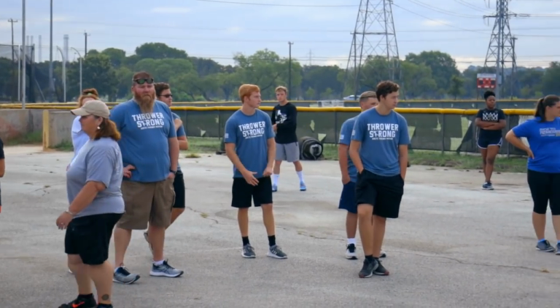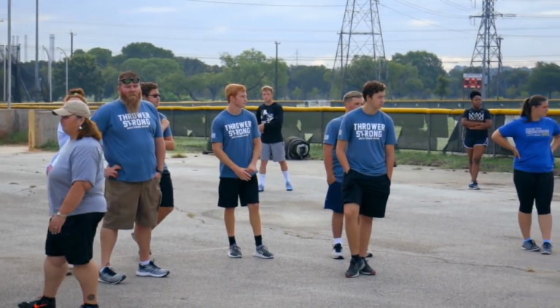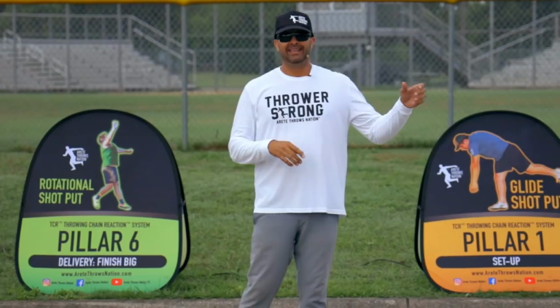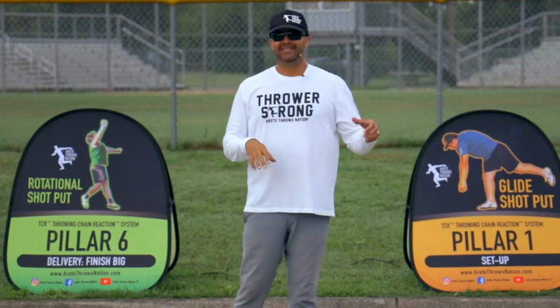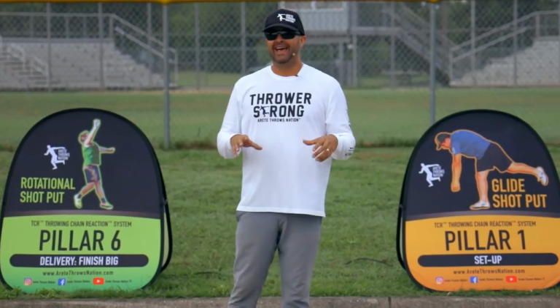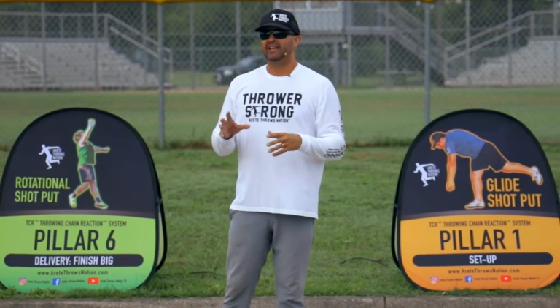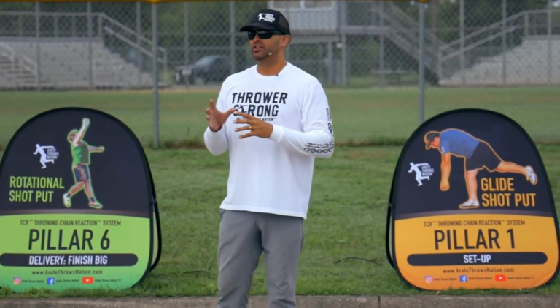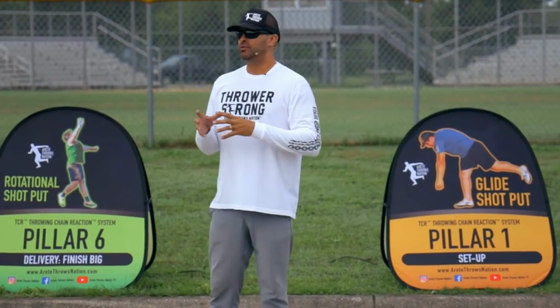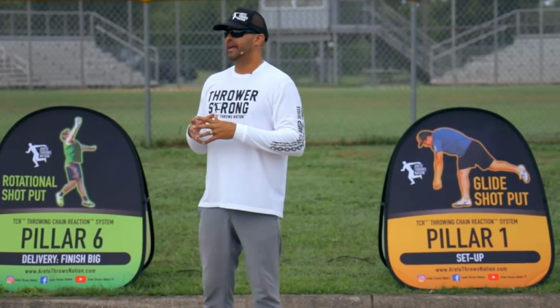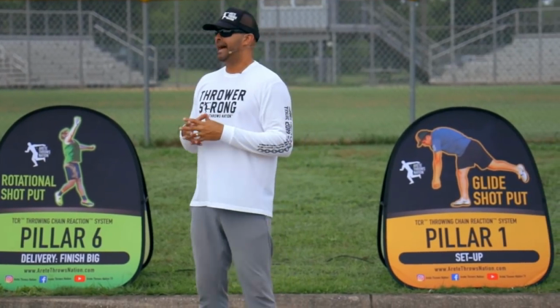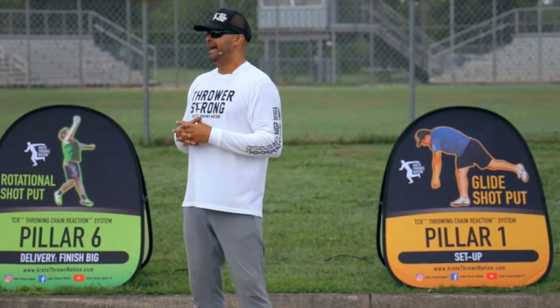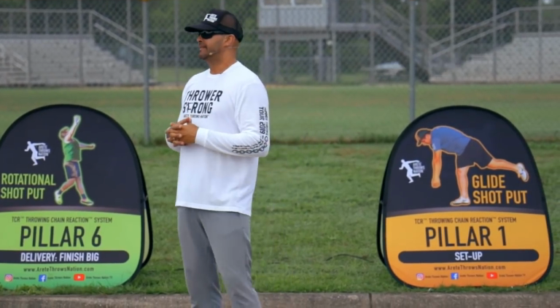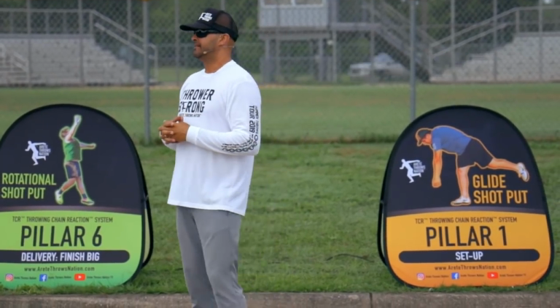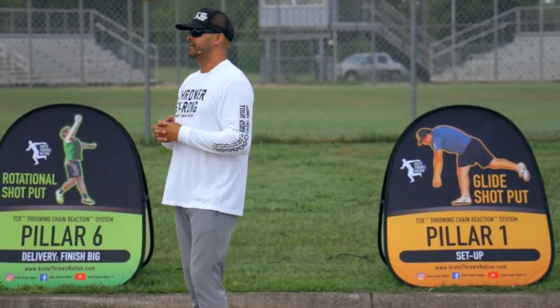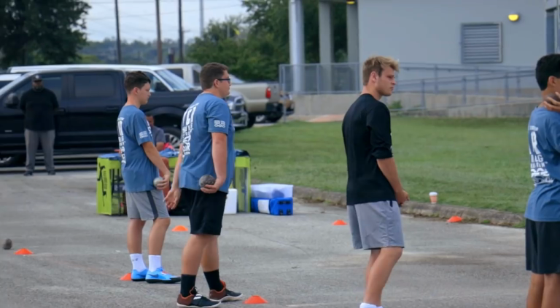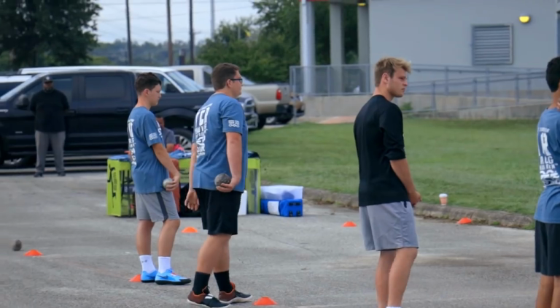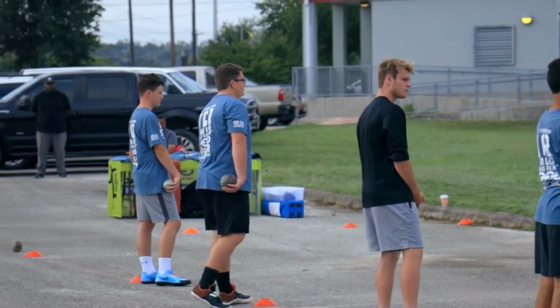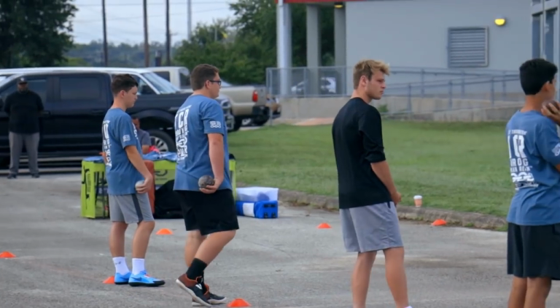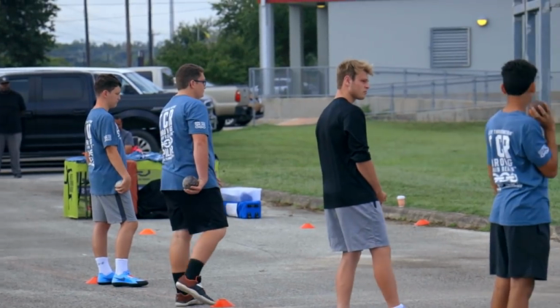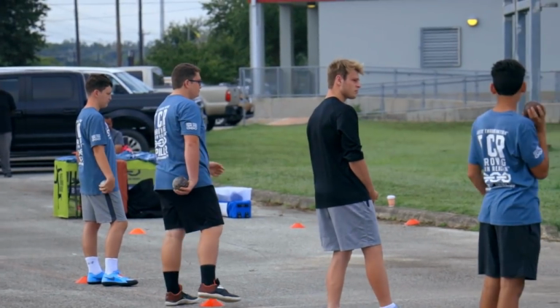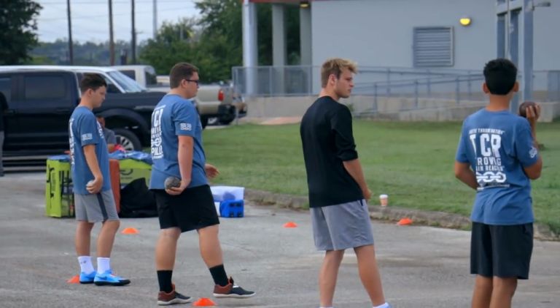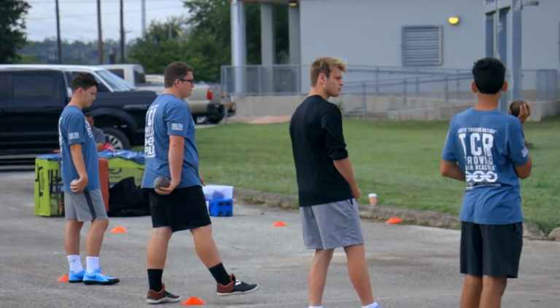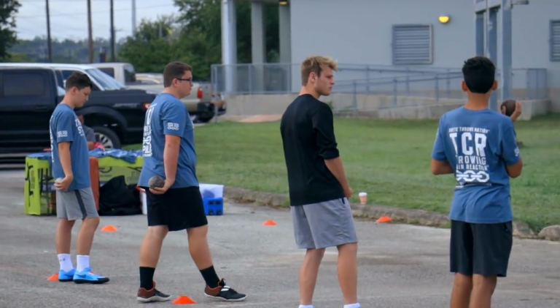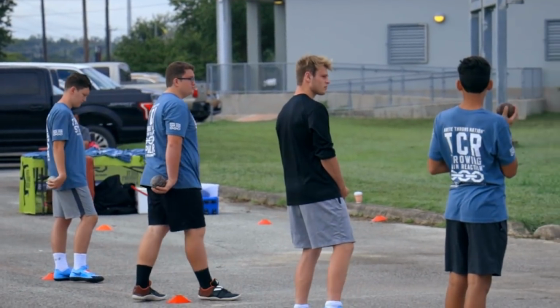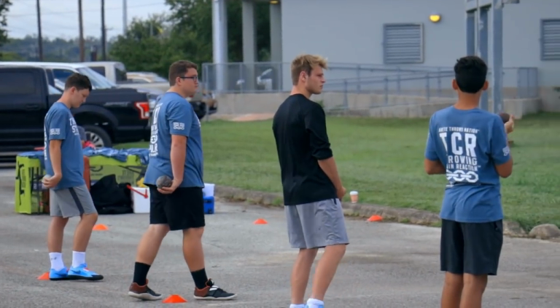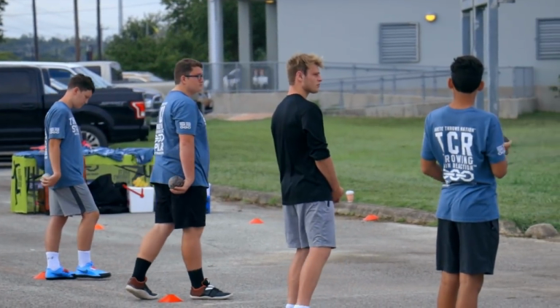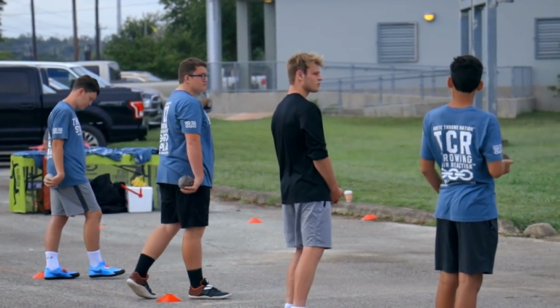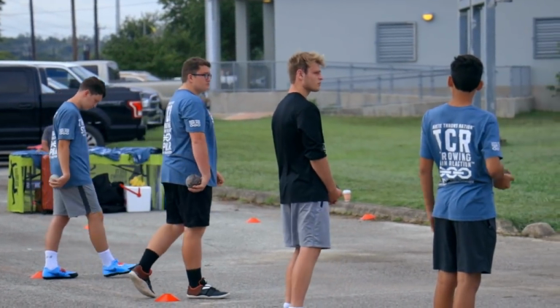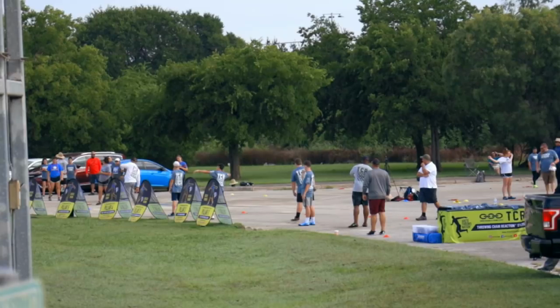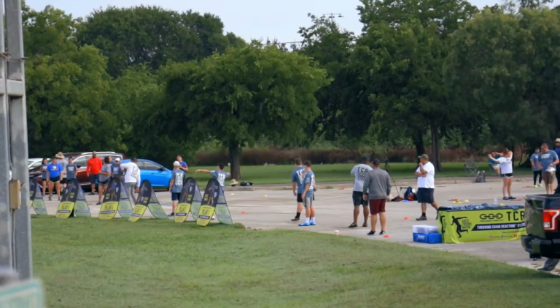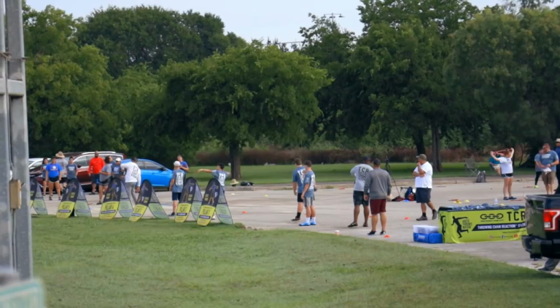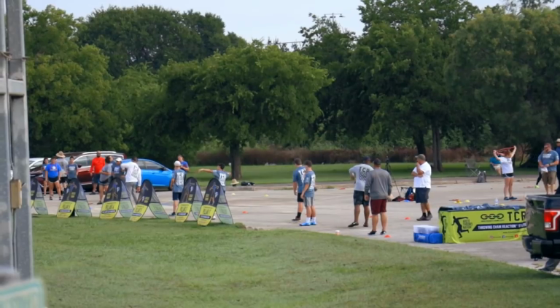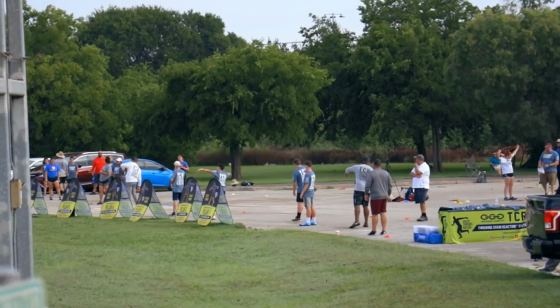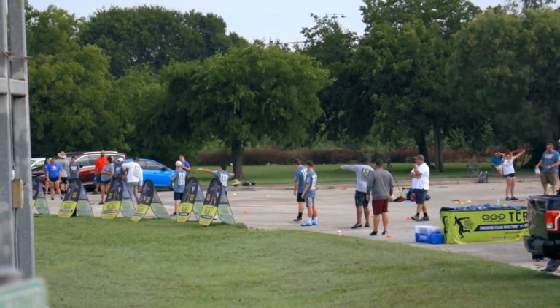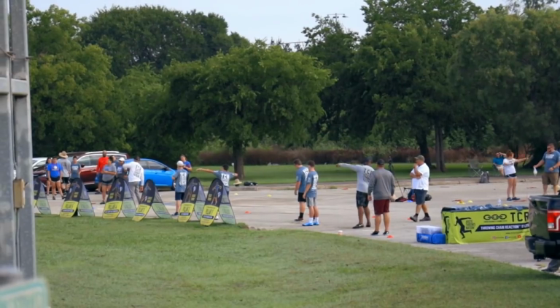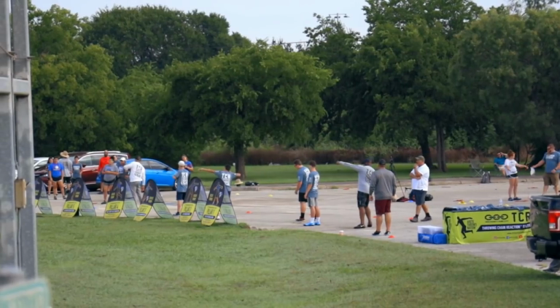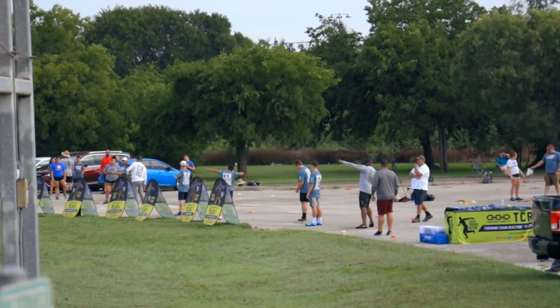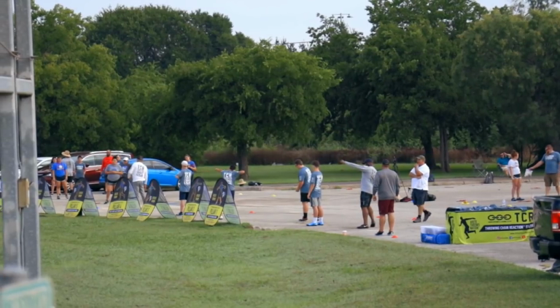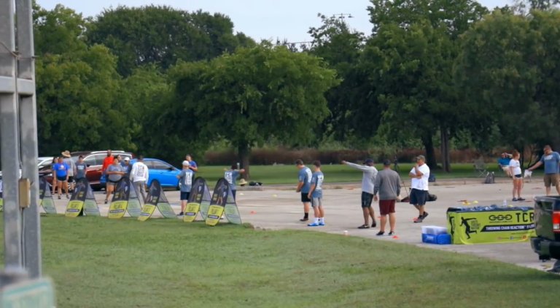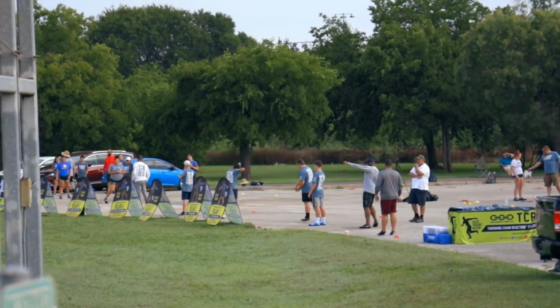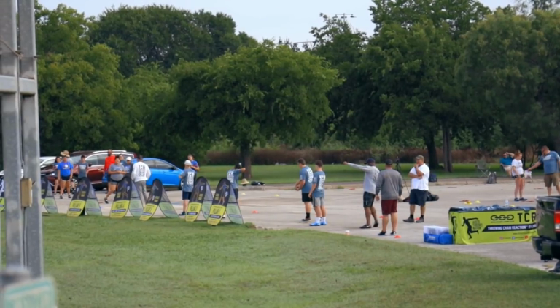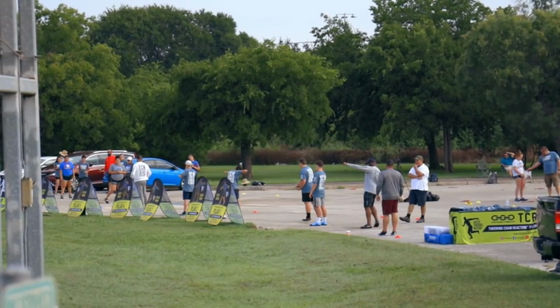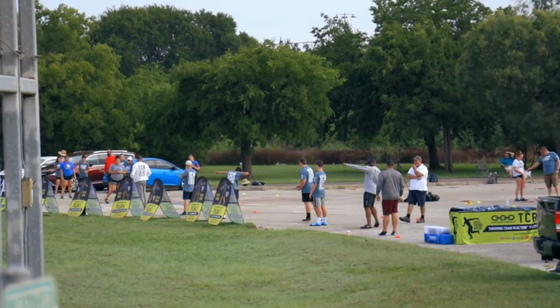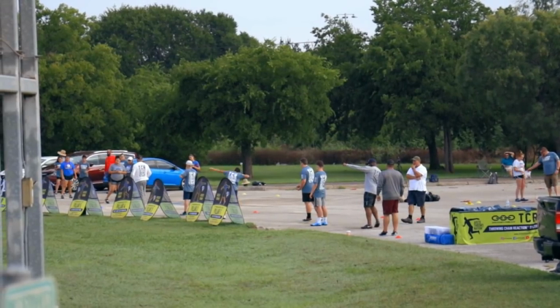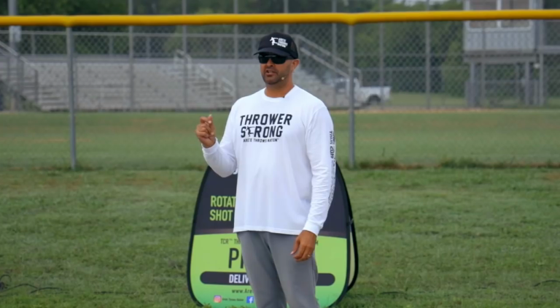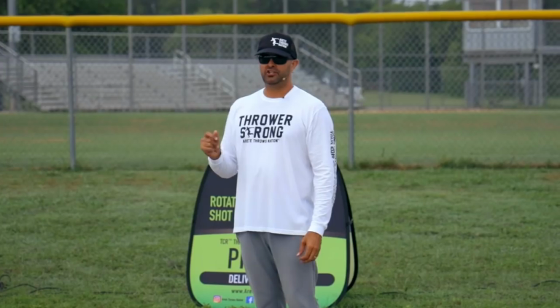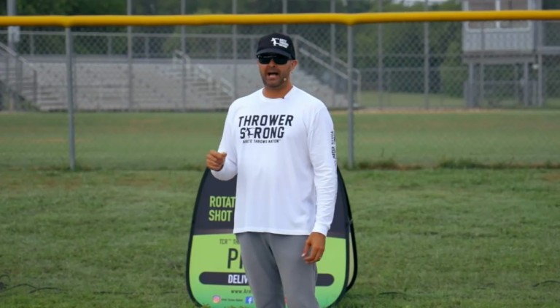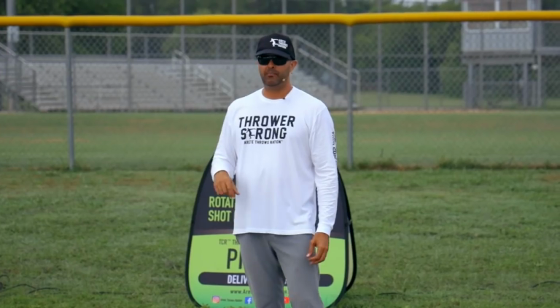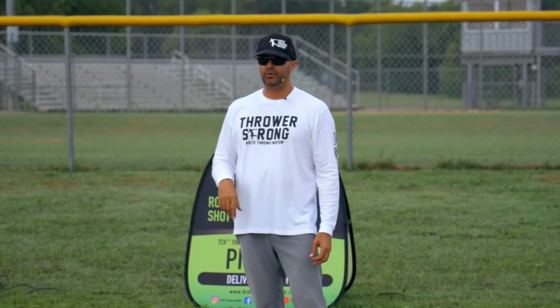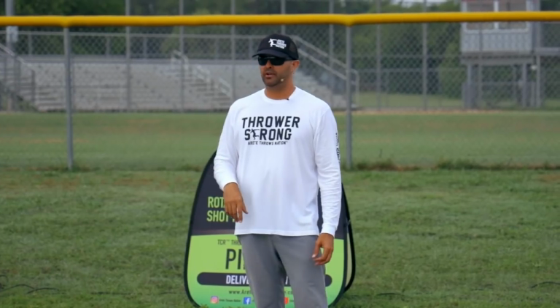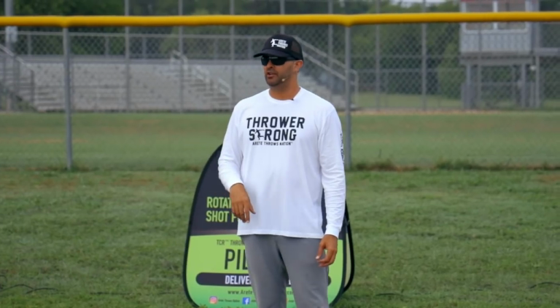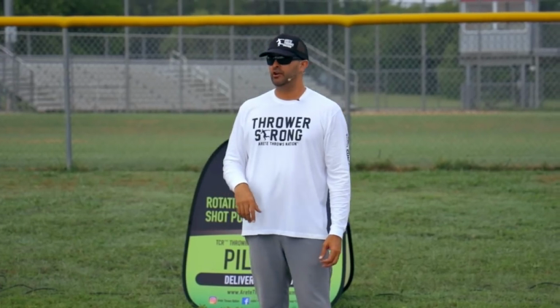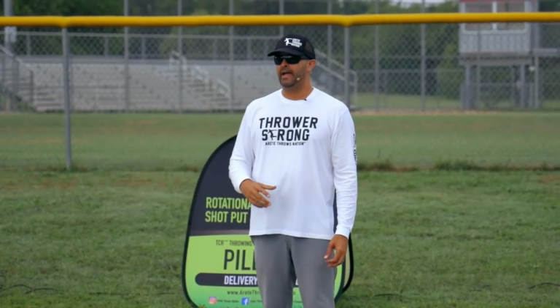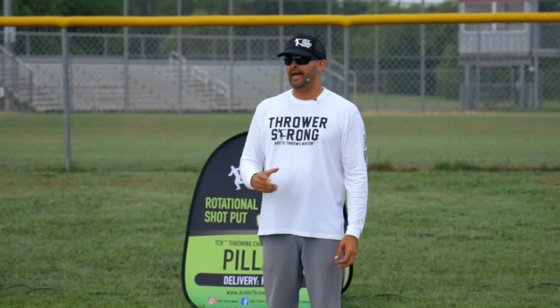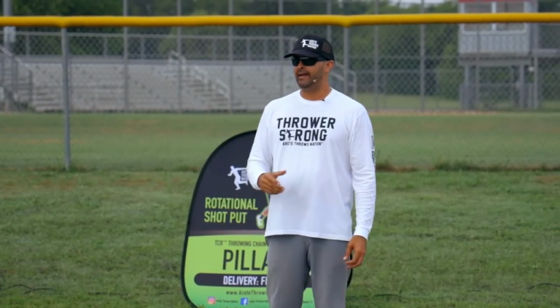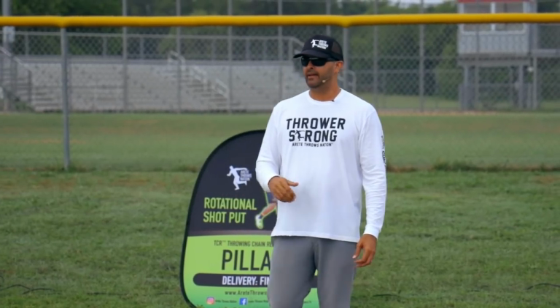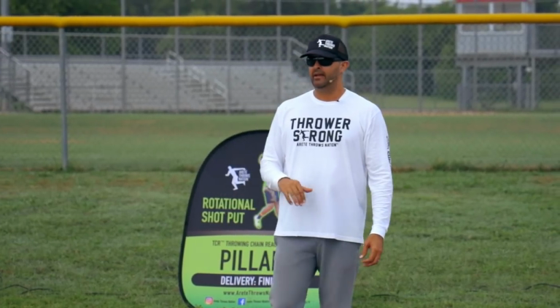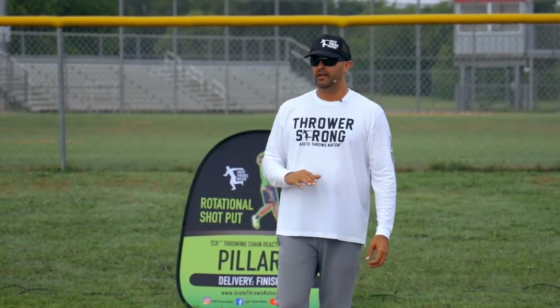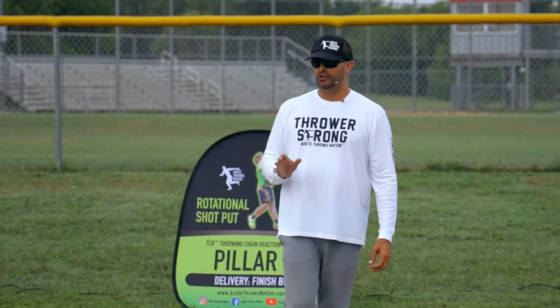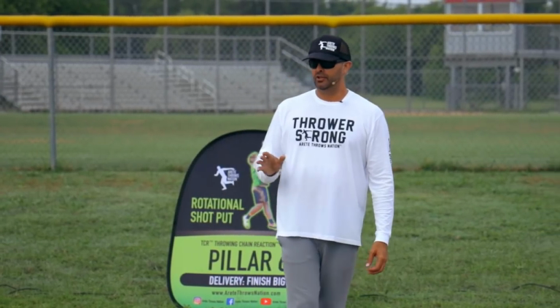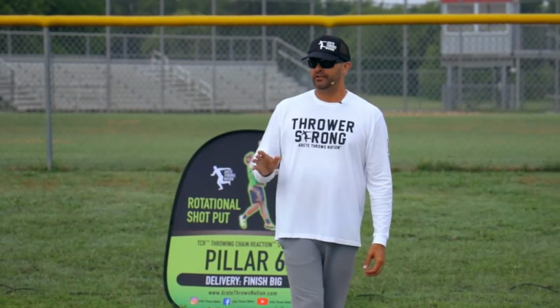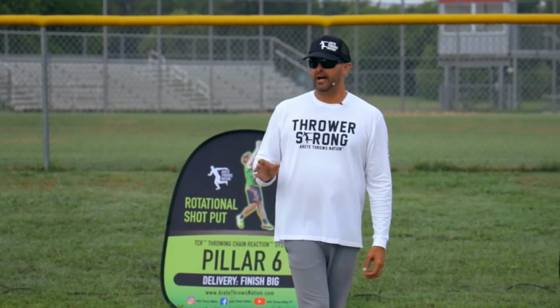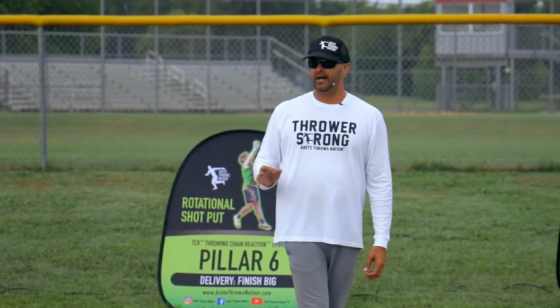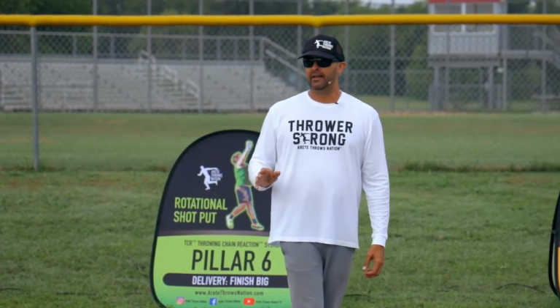You guys need to pay attention. It takes one split second and a shot put in your head — you're done.